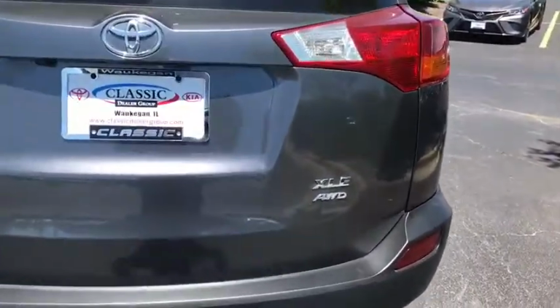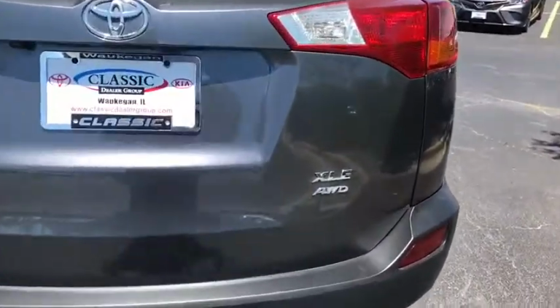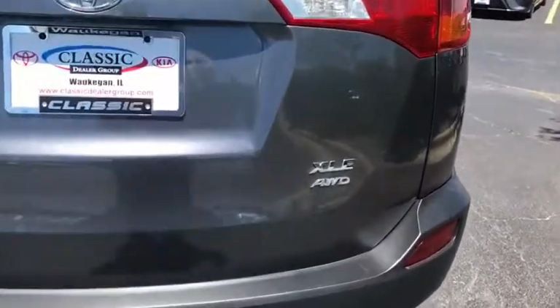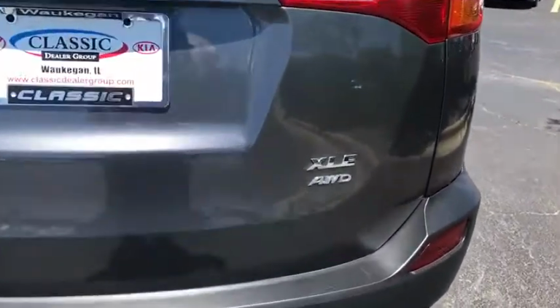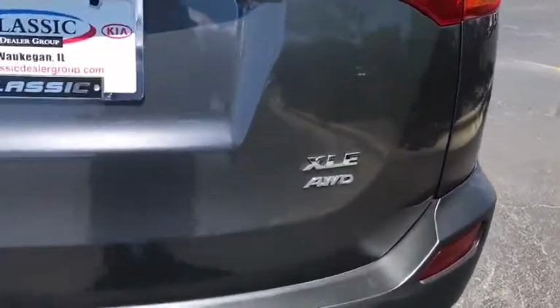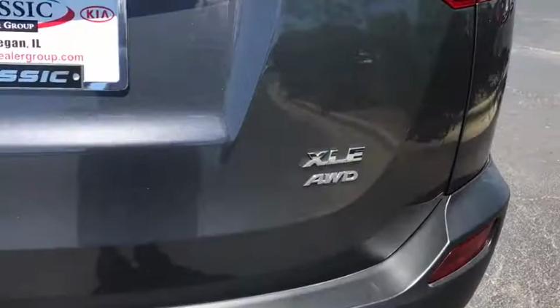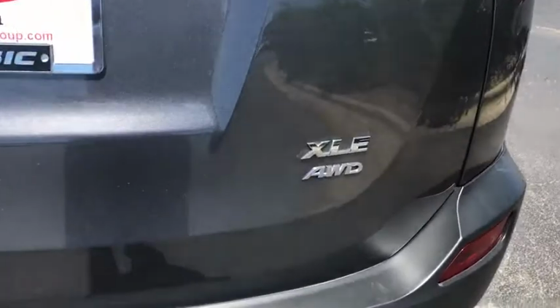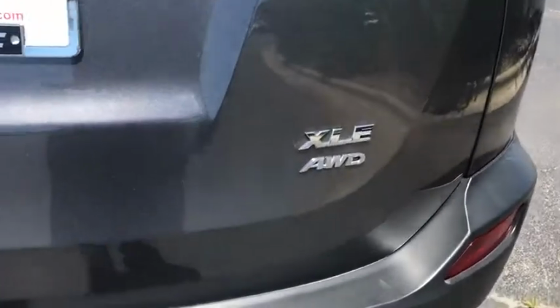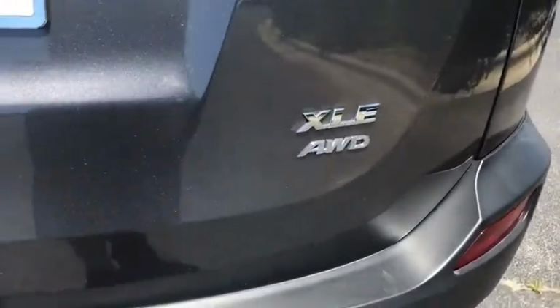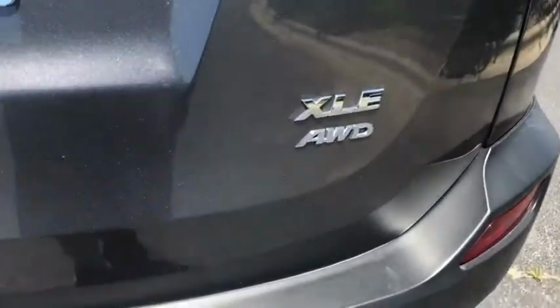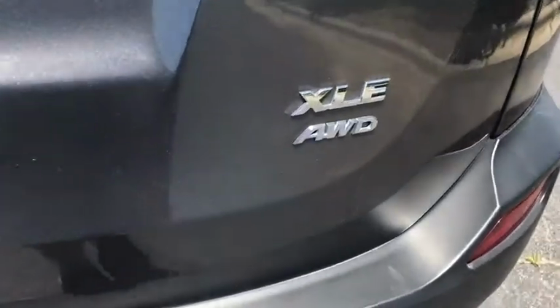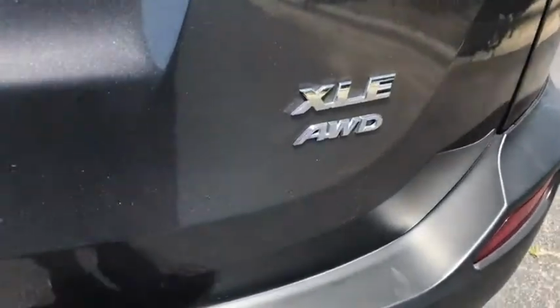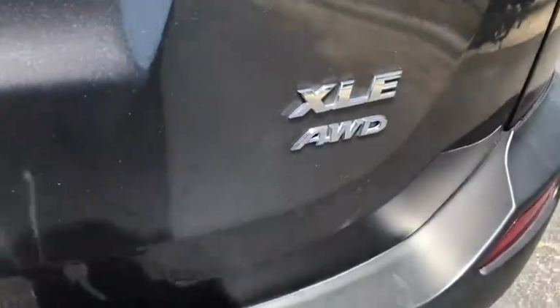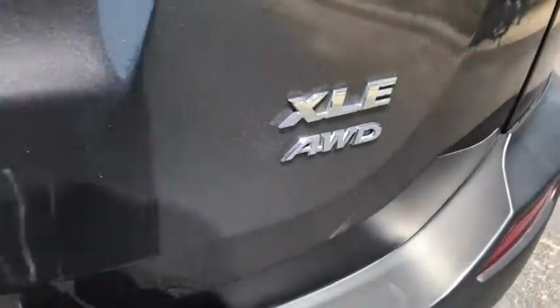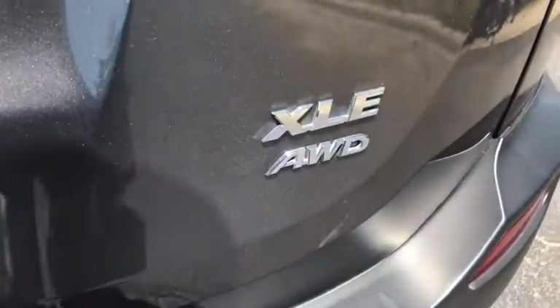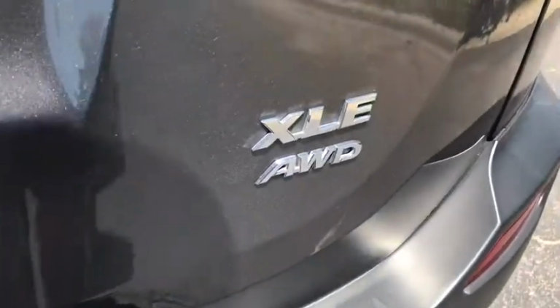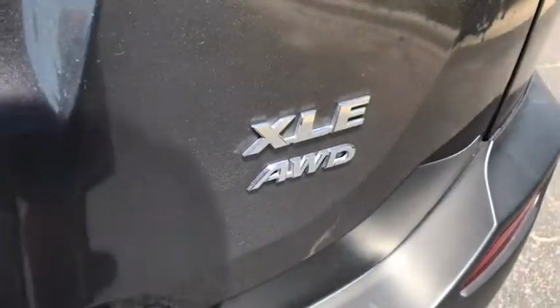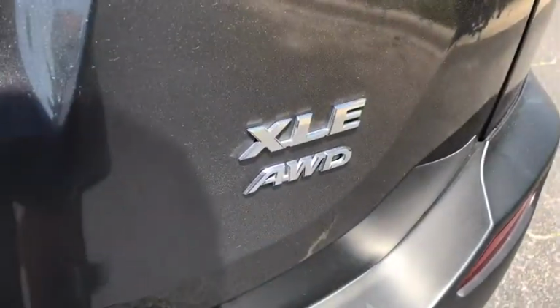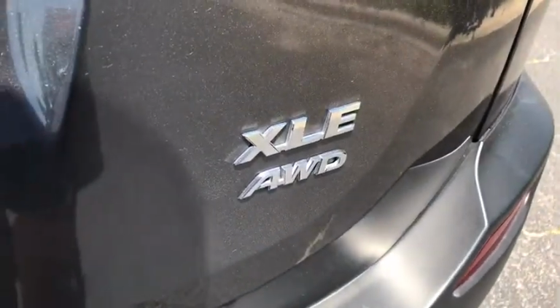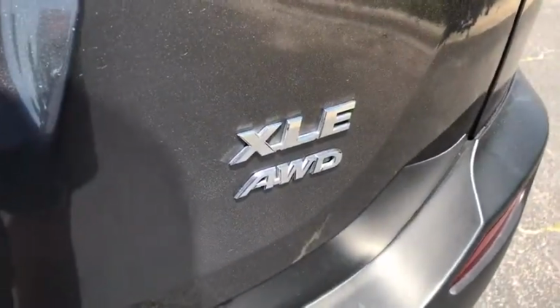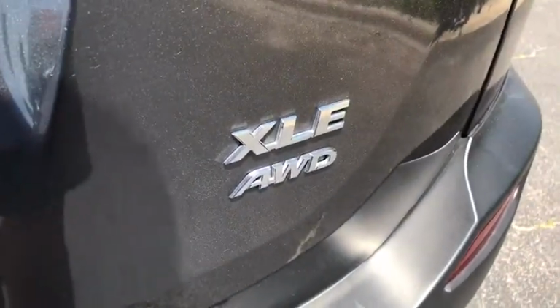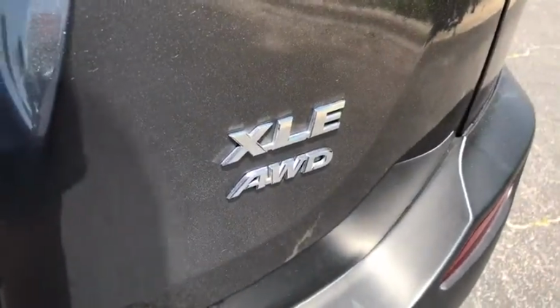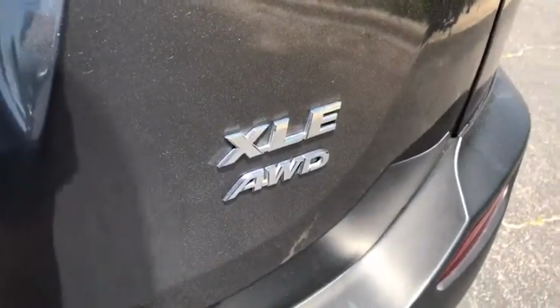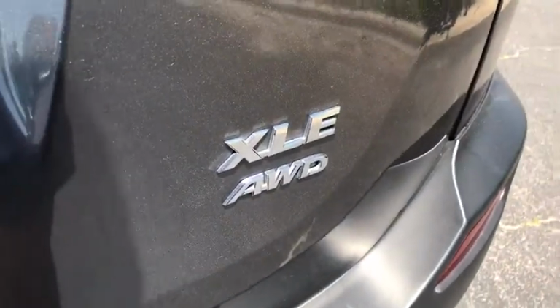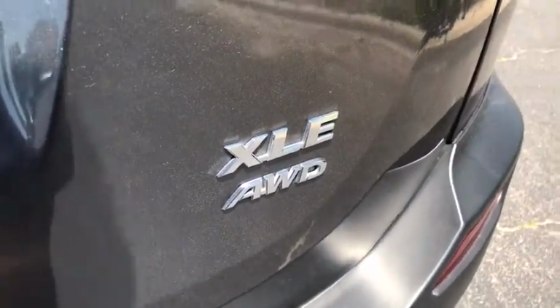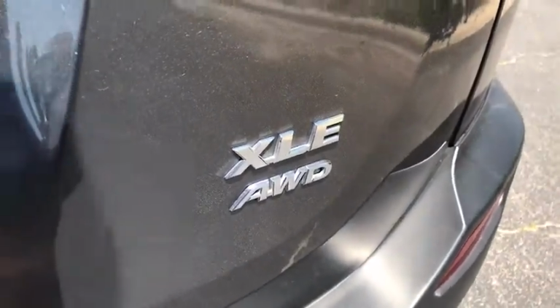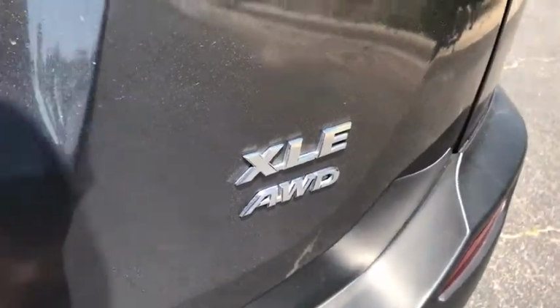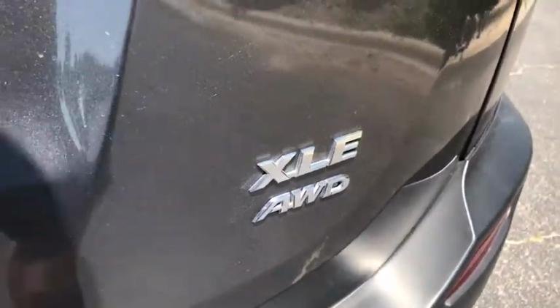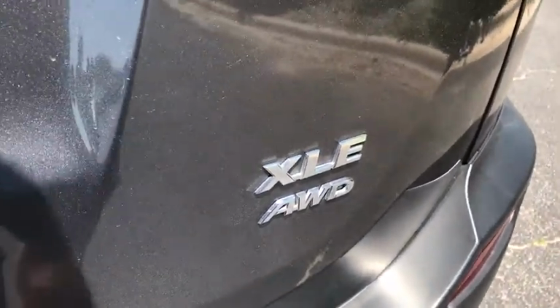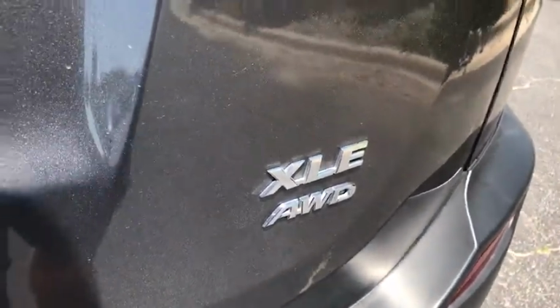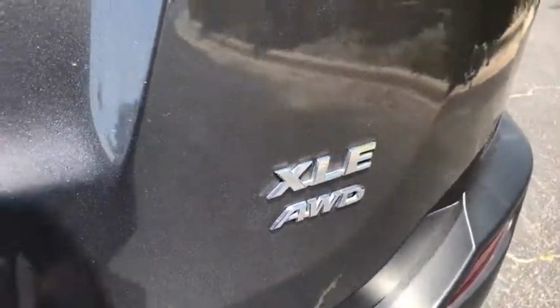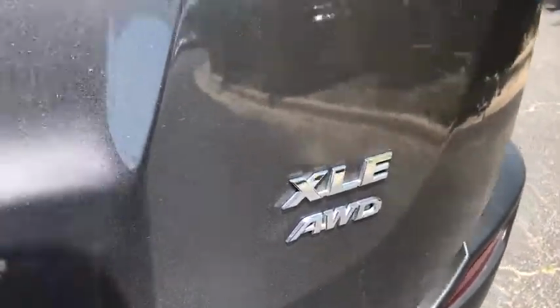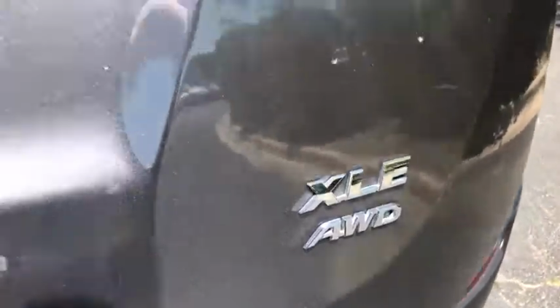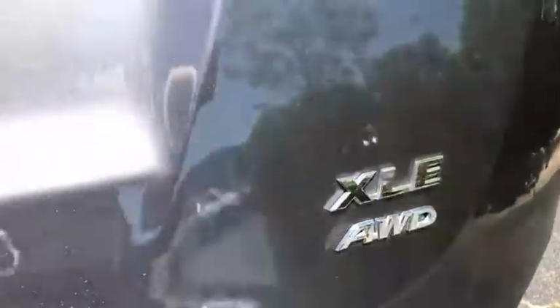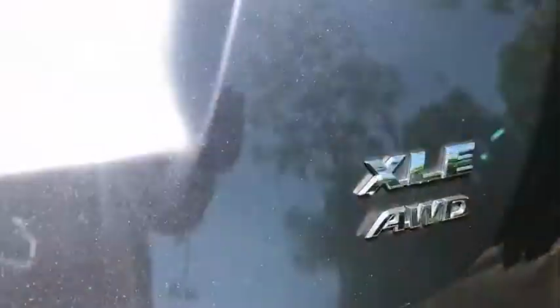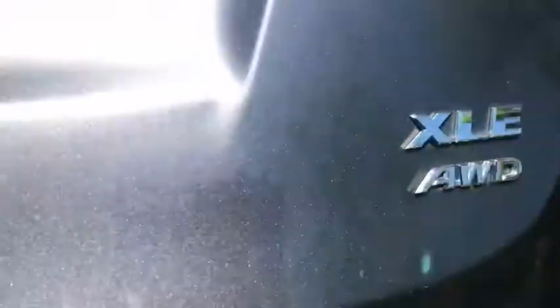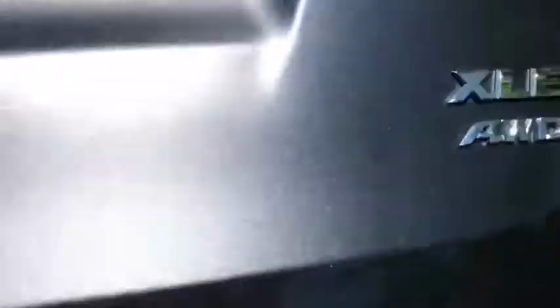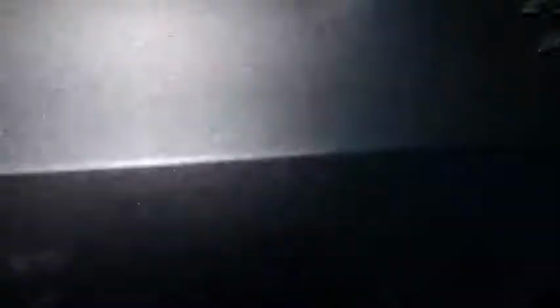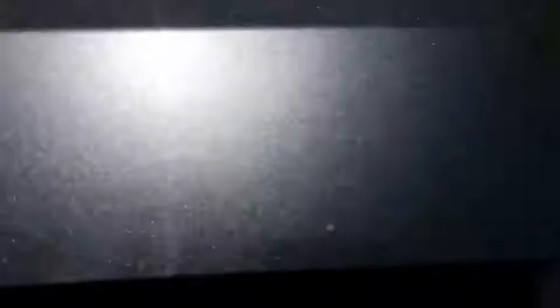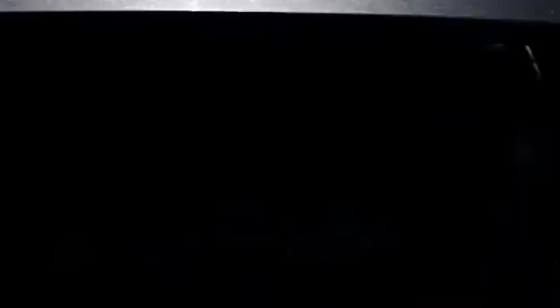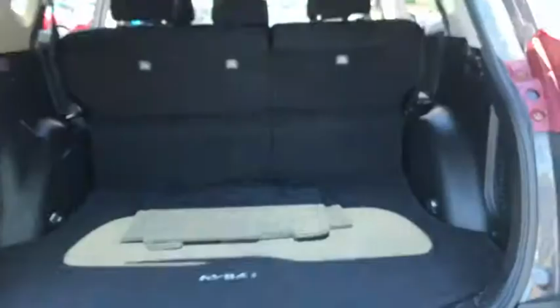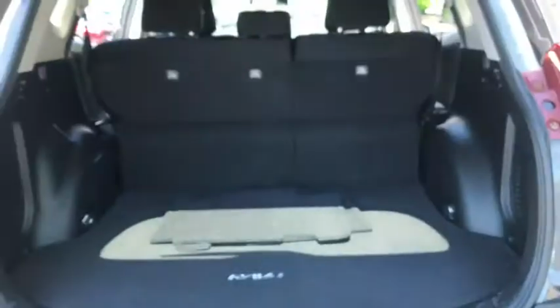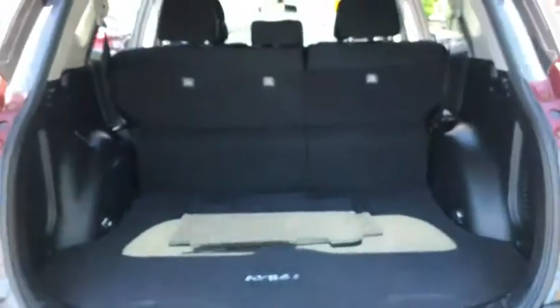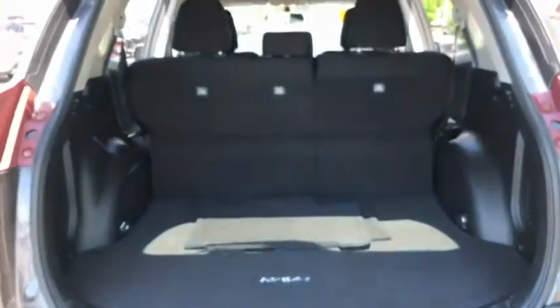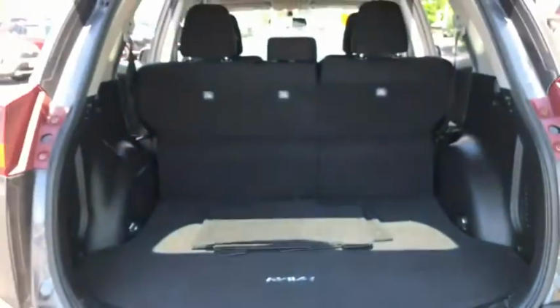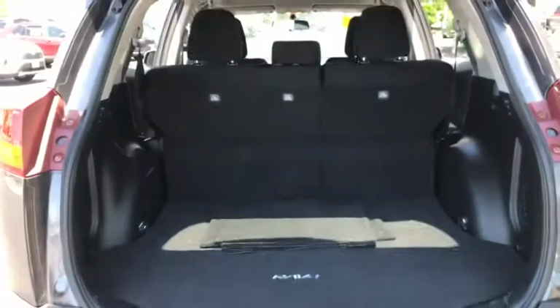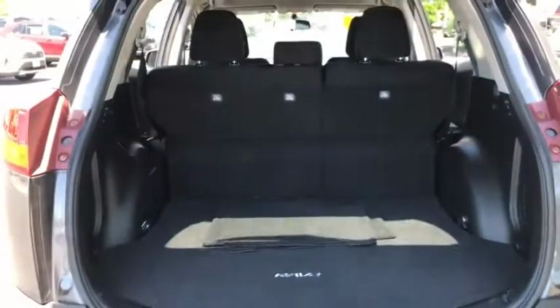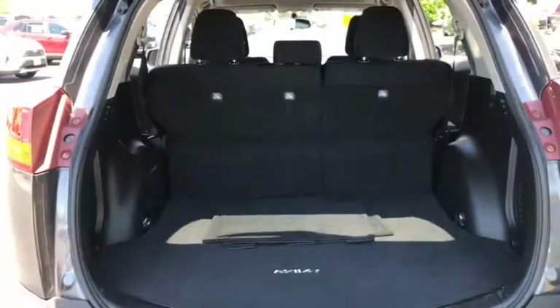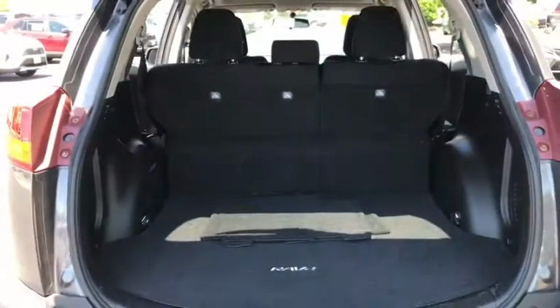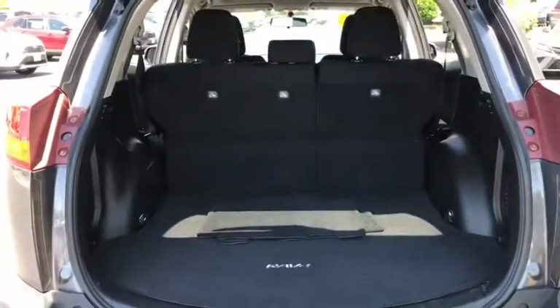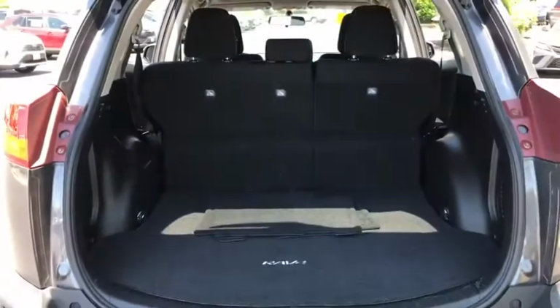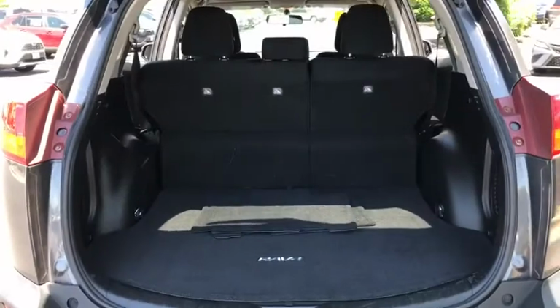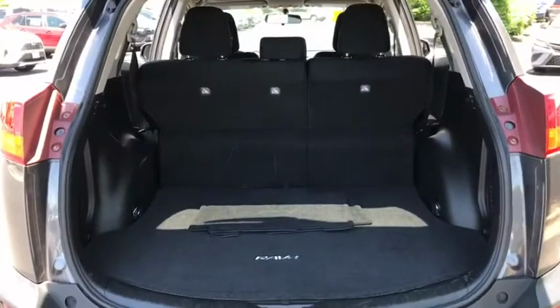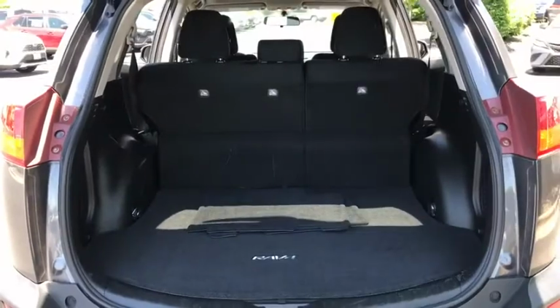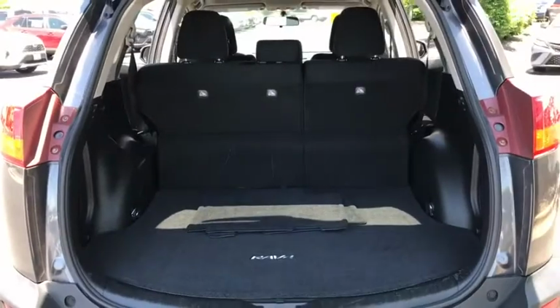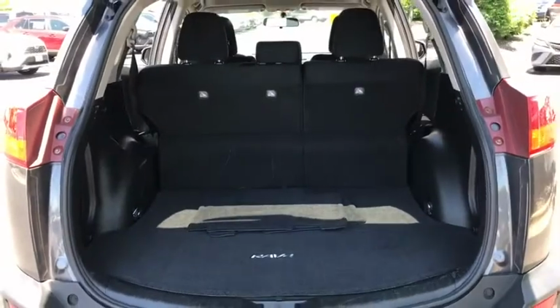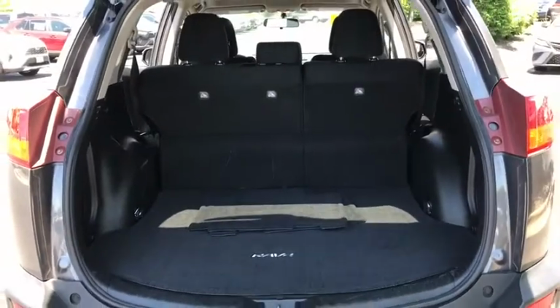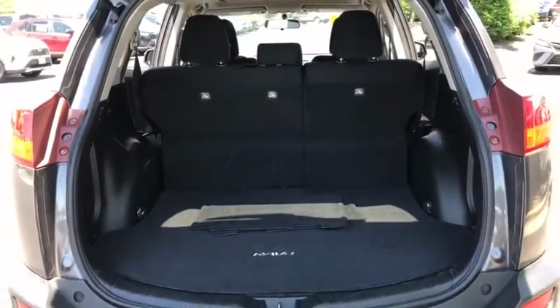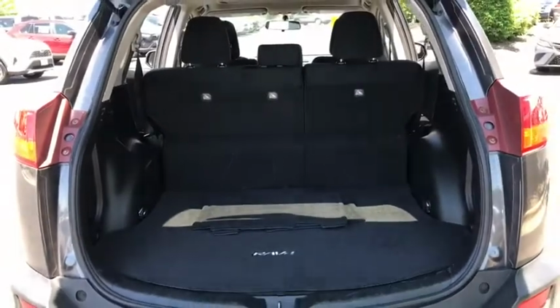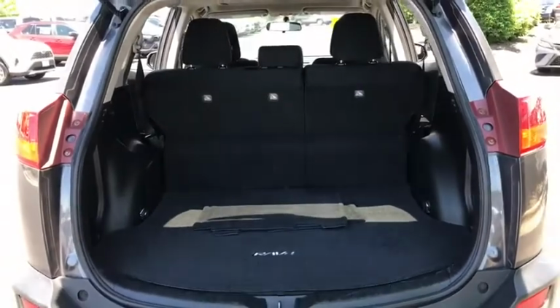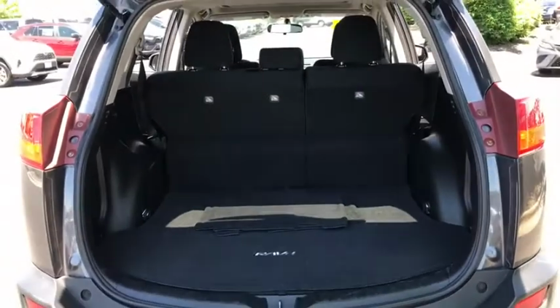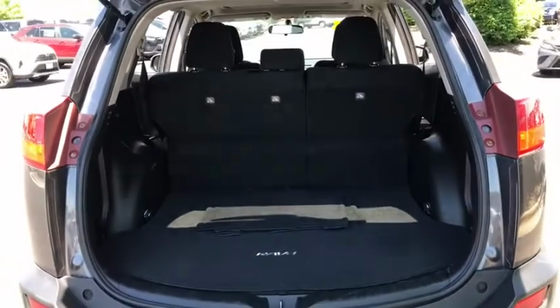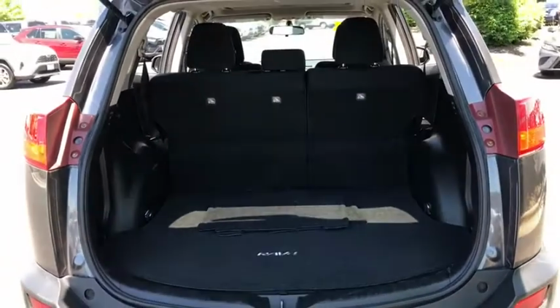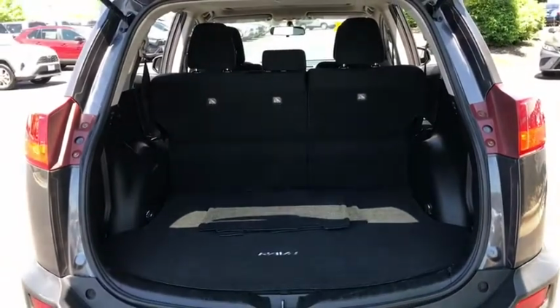Cruise control, AM-FM stereo radio, climate control, rear defrost, power door locks, bucket seats, CD player.